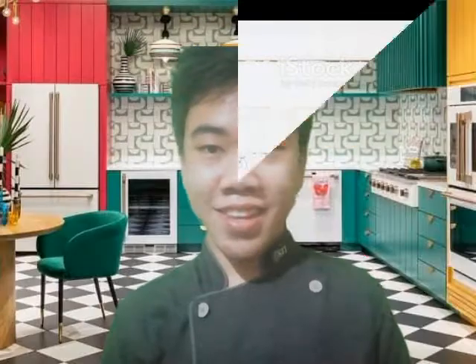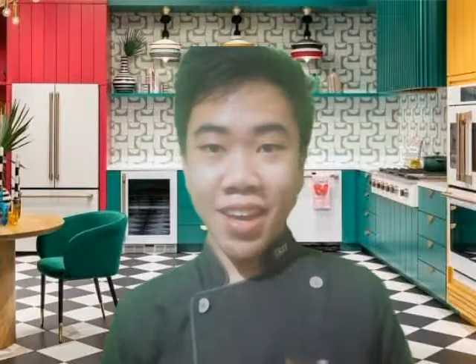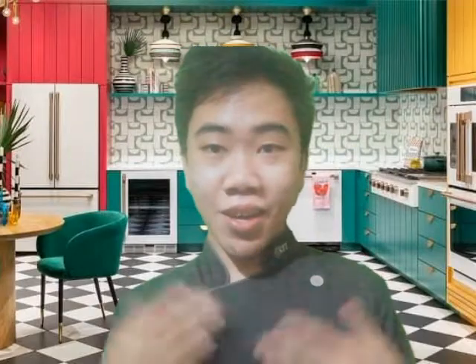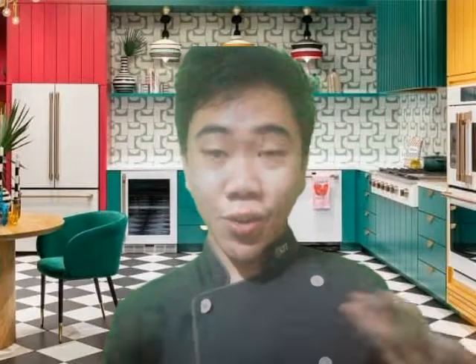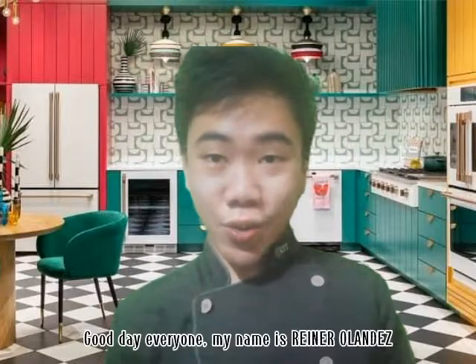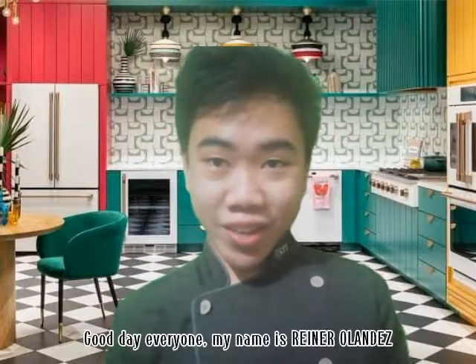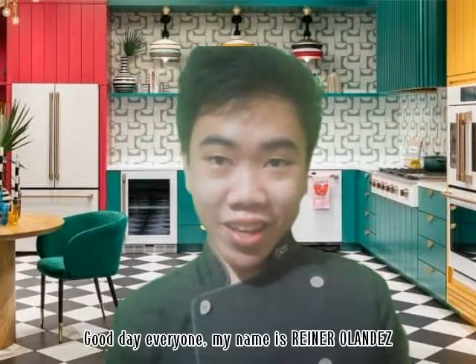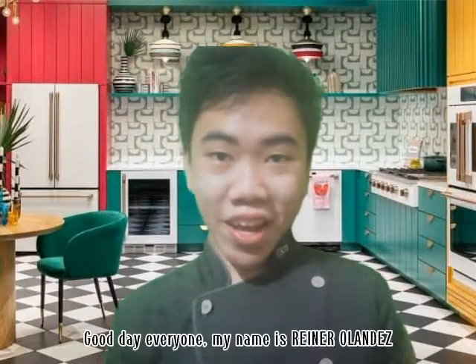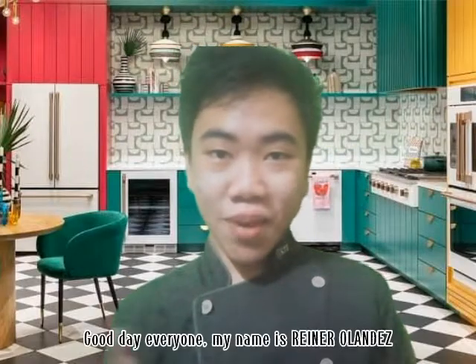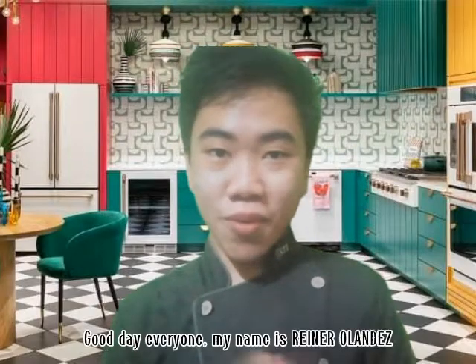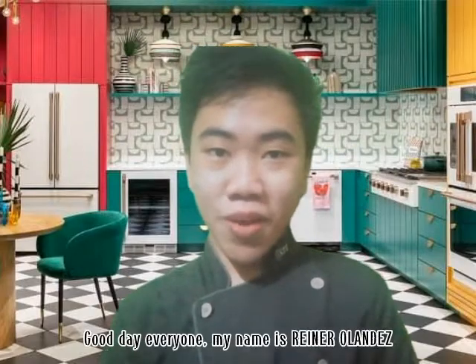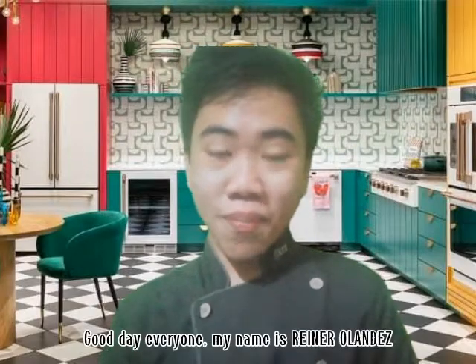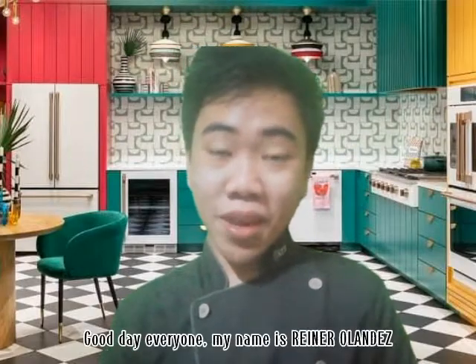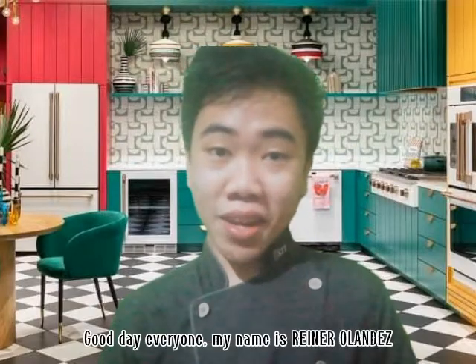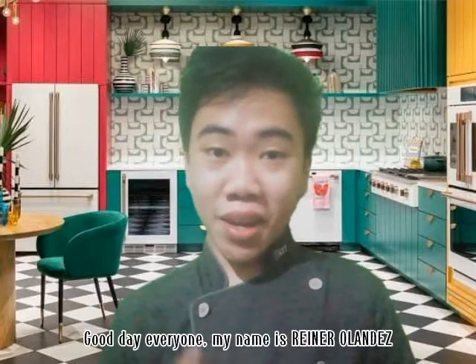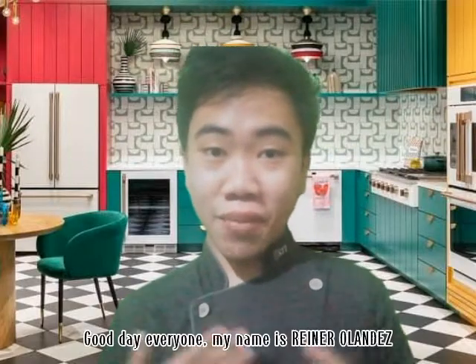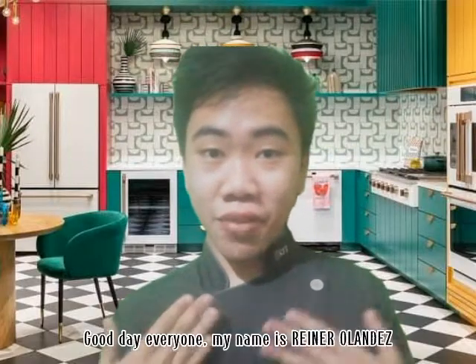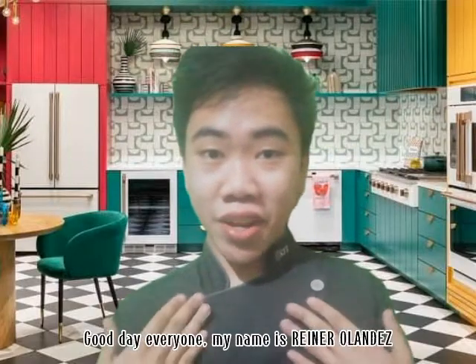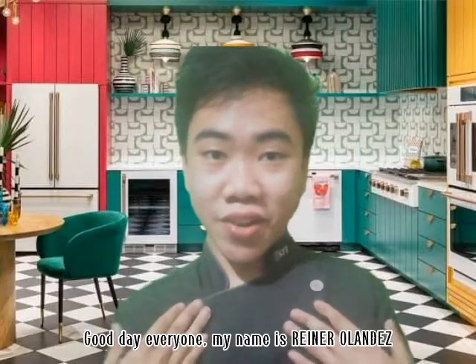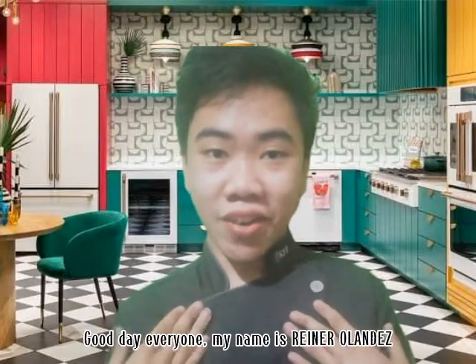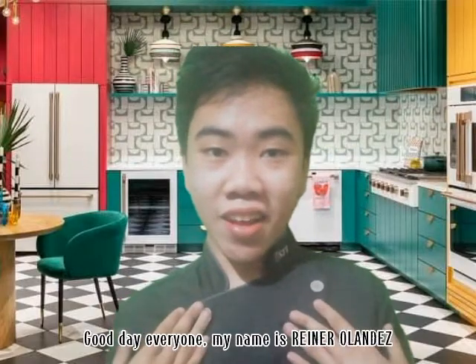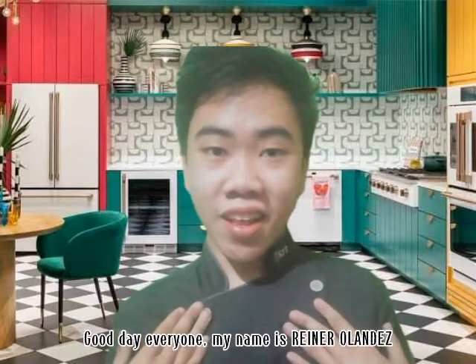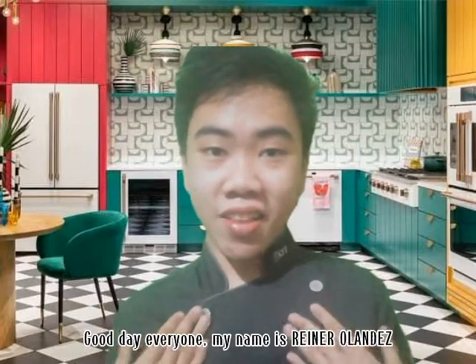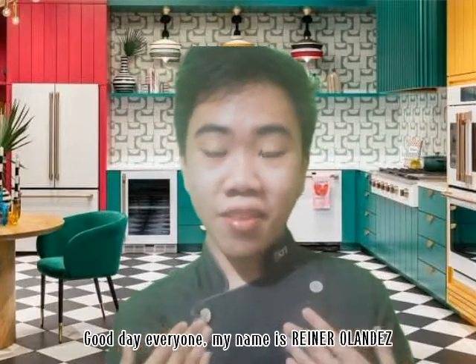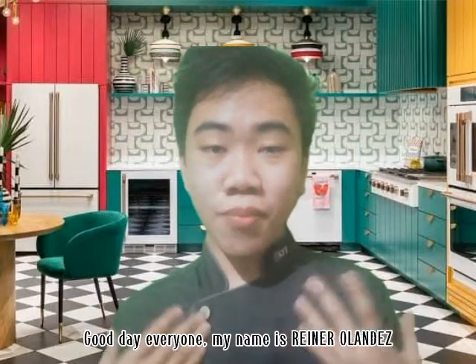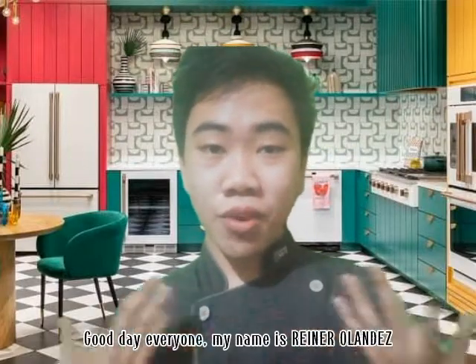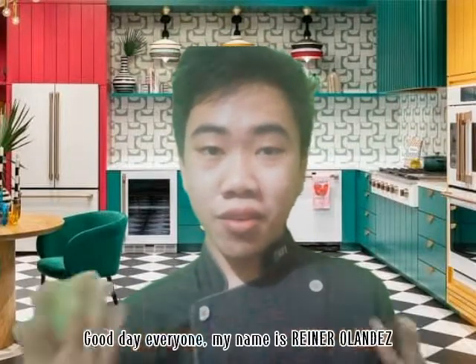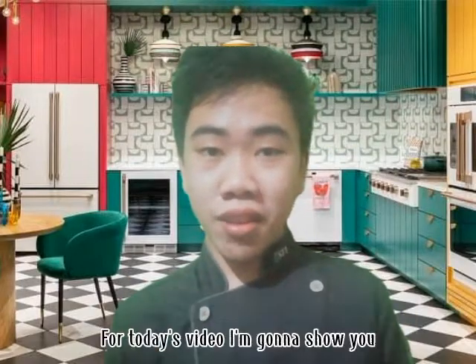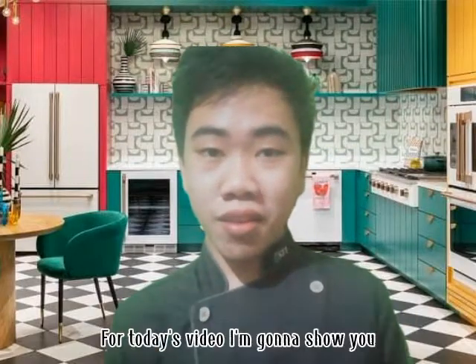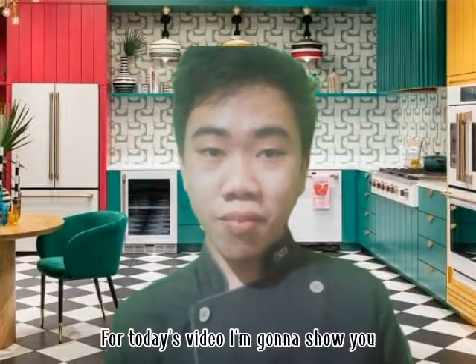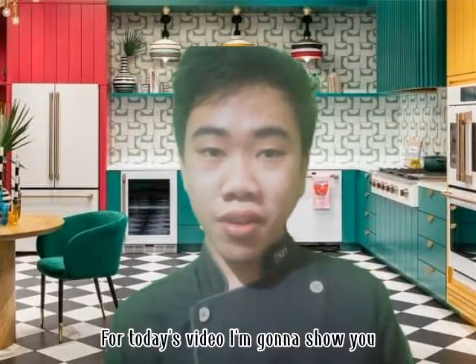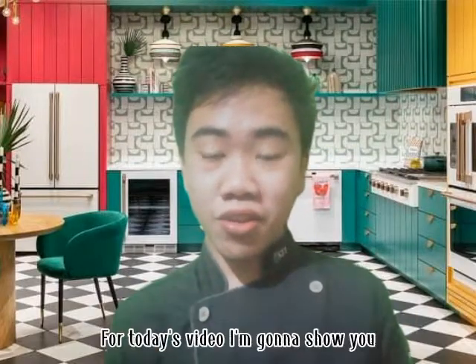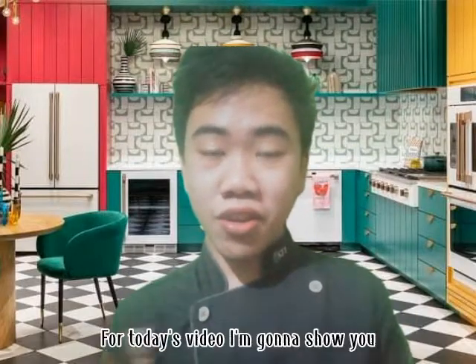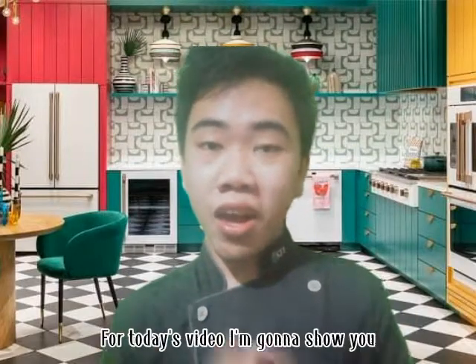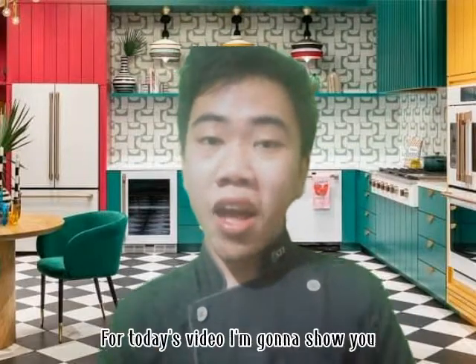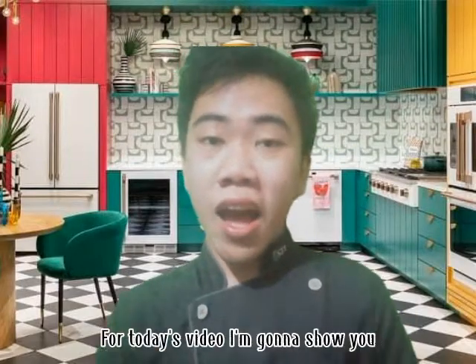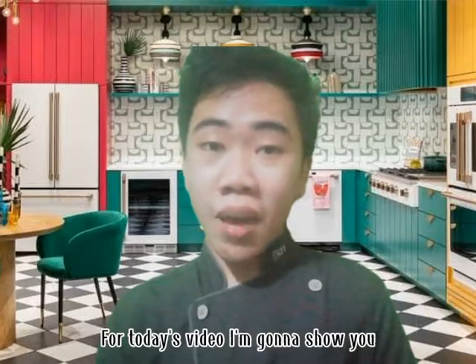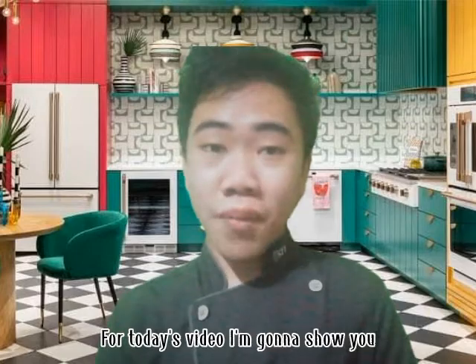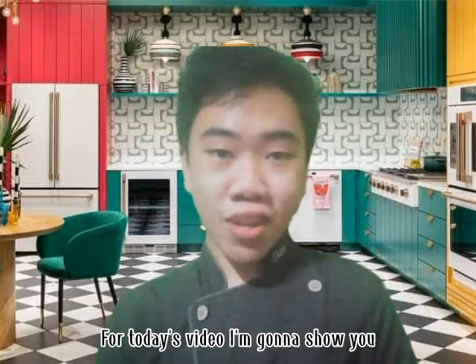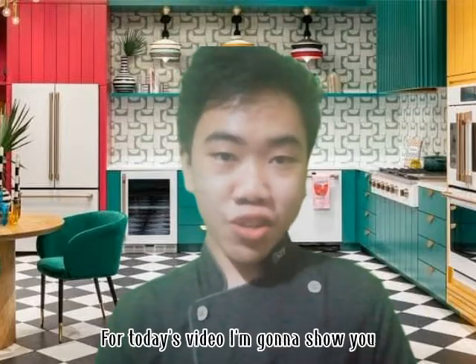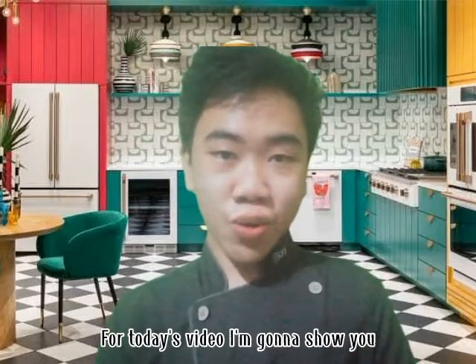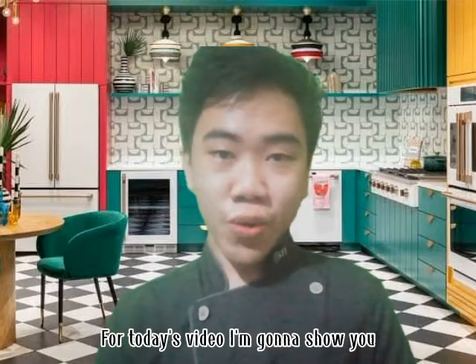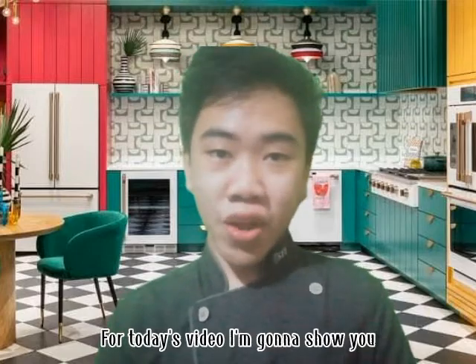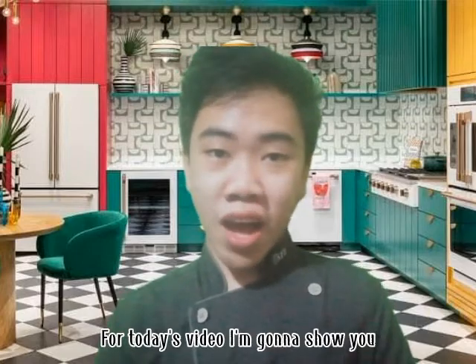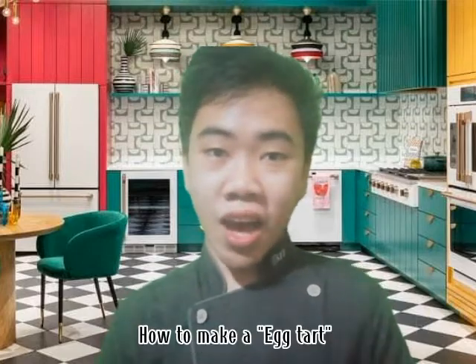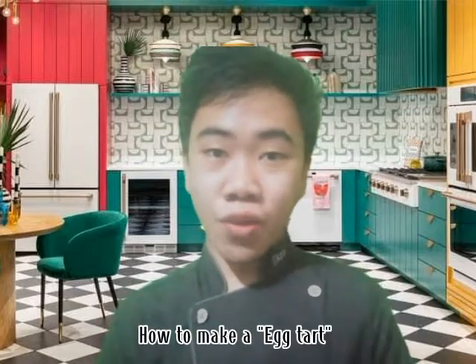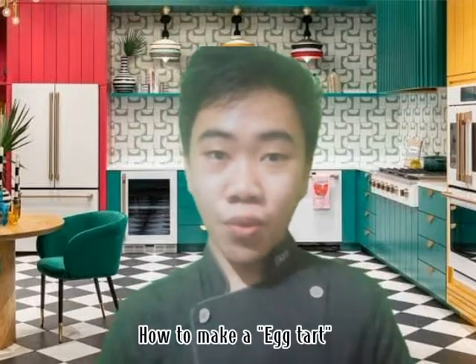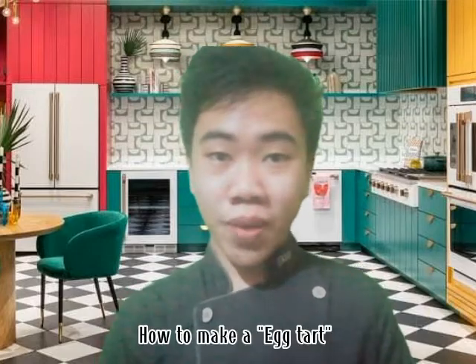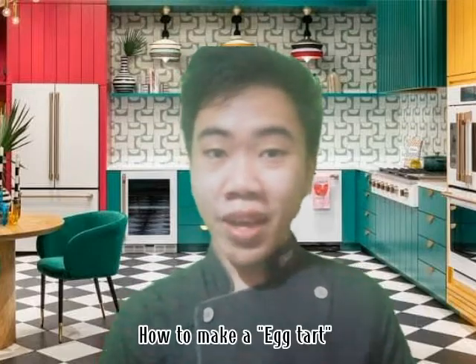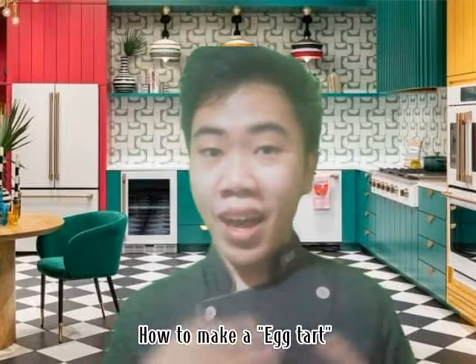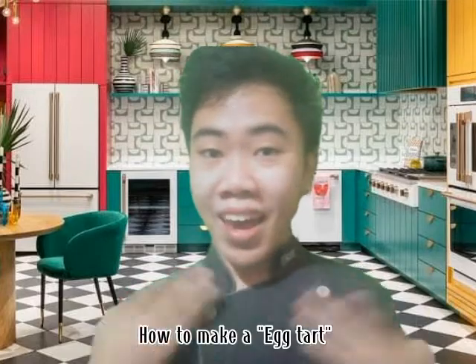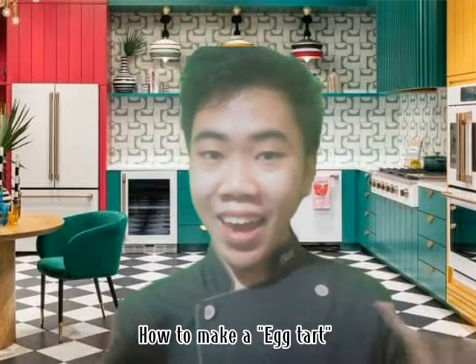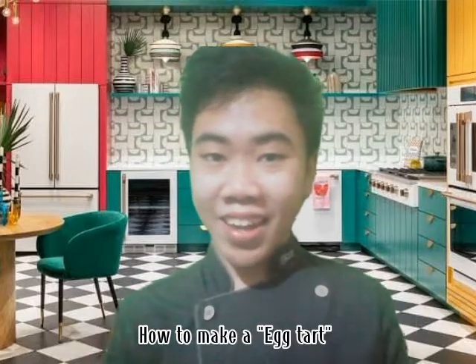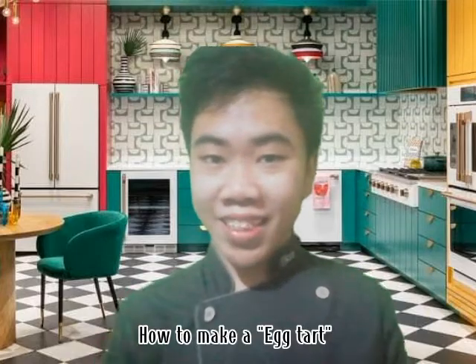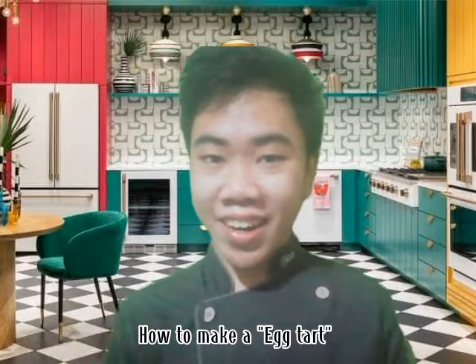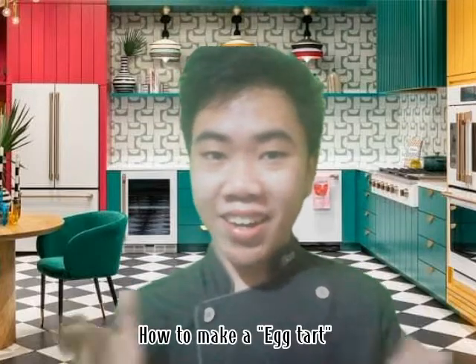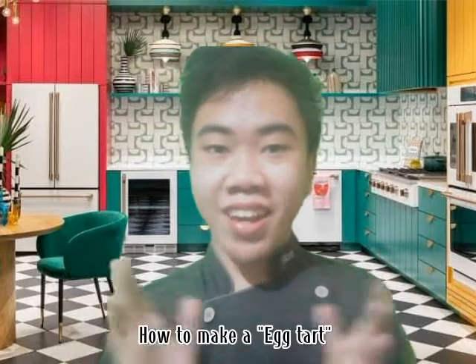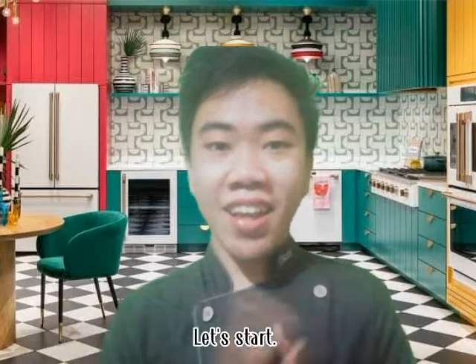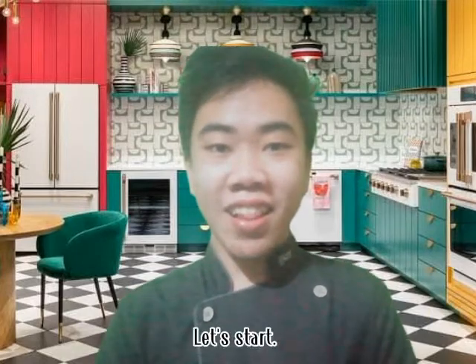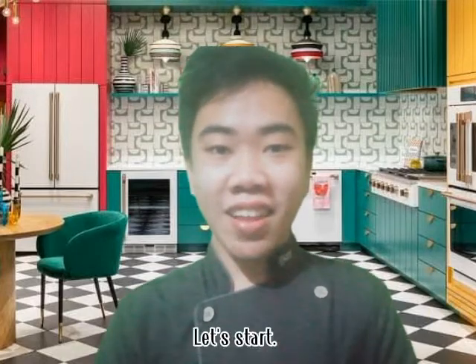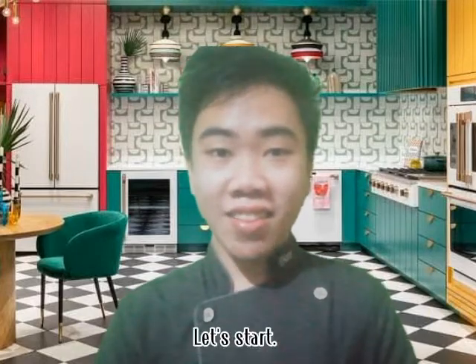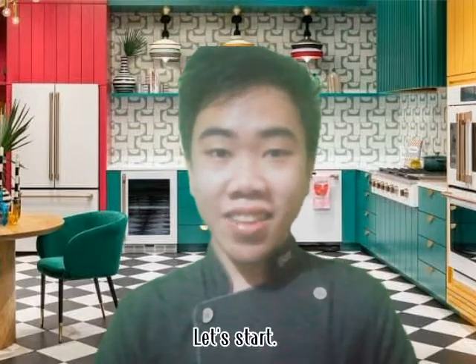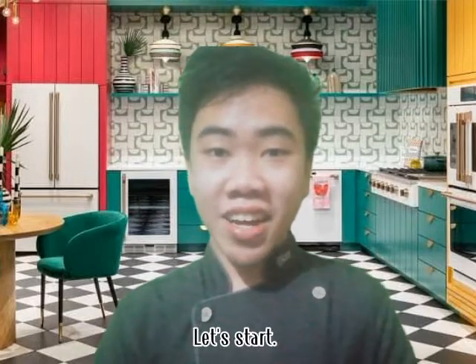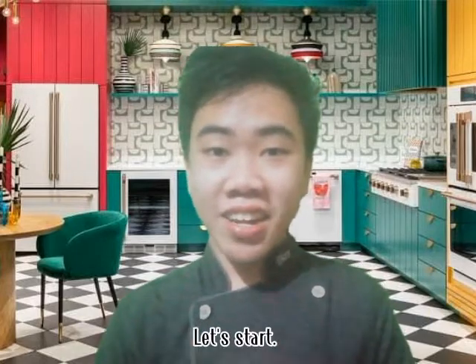Good day everyone! My name is Rainer Hernandez. For today's video, I'm gonna show you how to make an egg tart. Let's start!